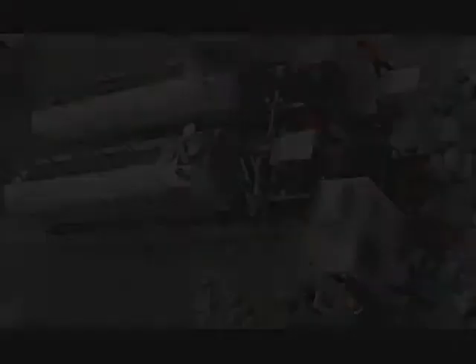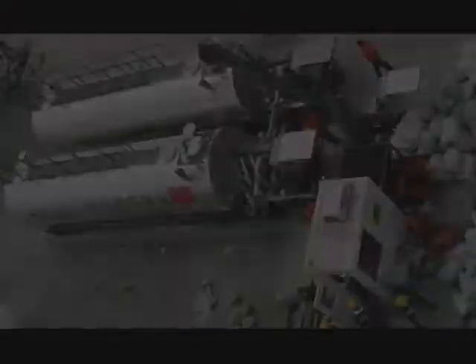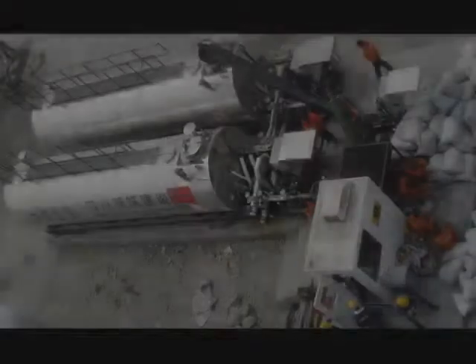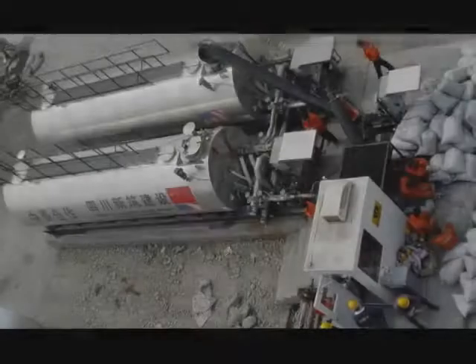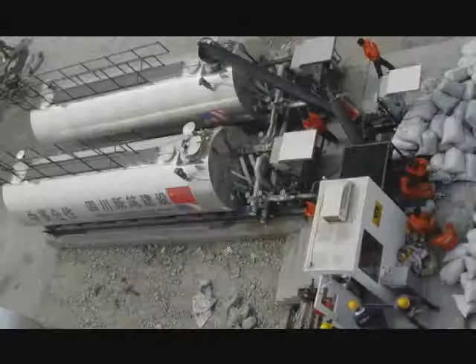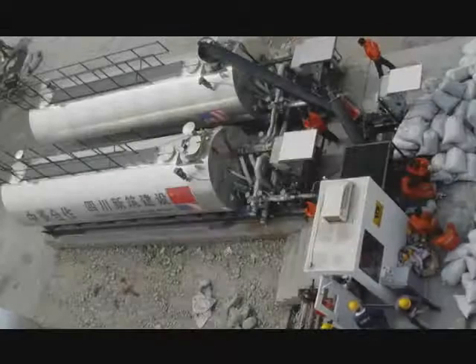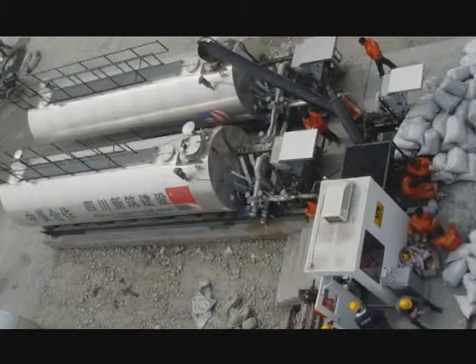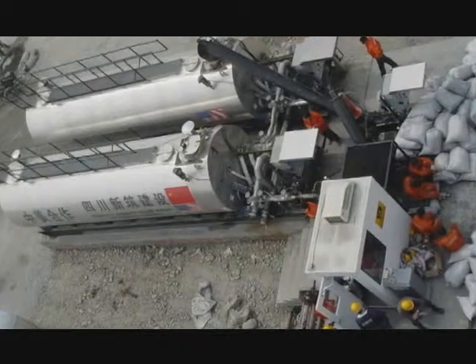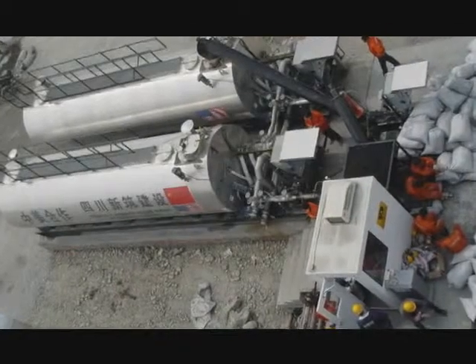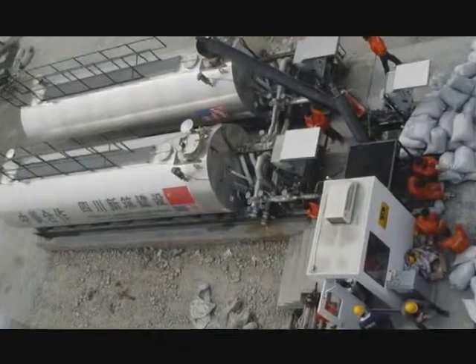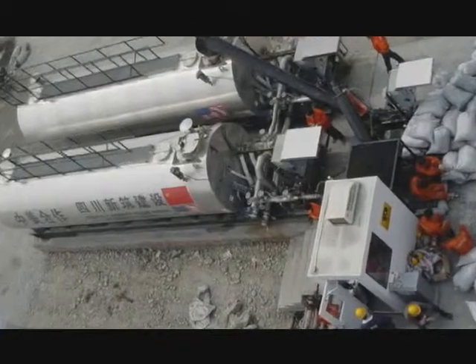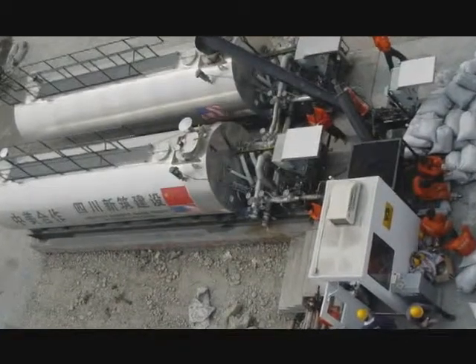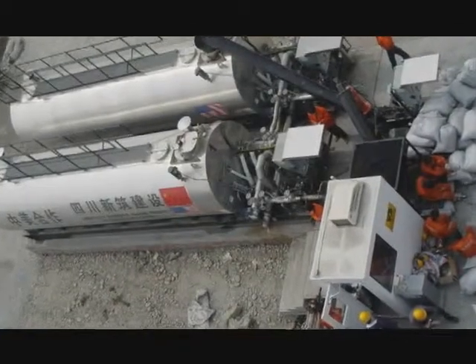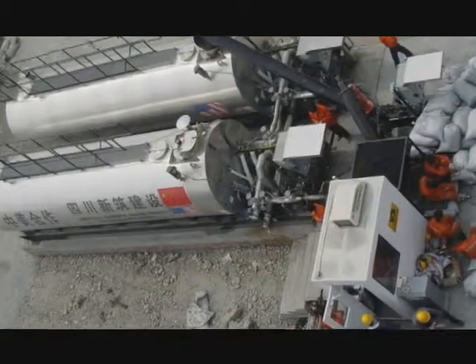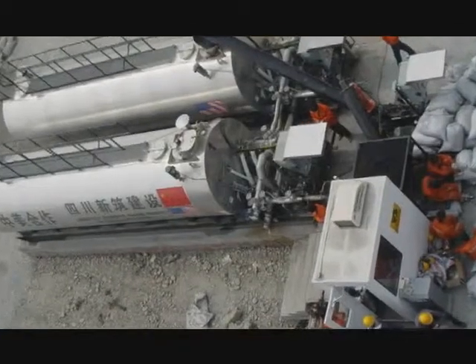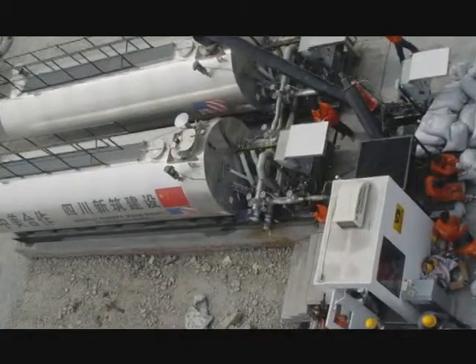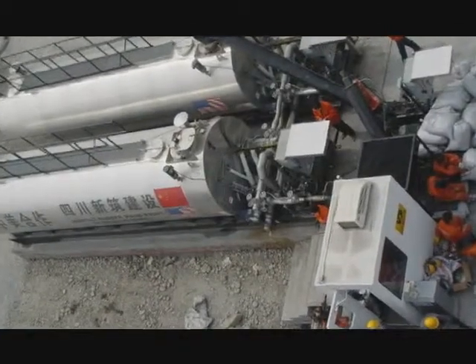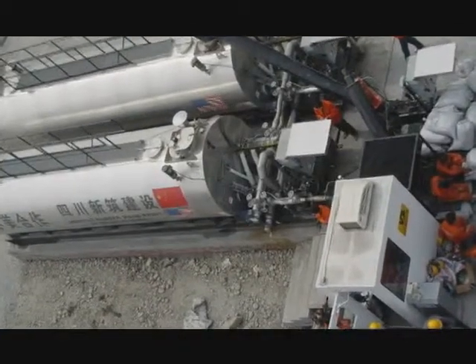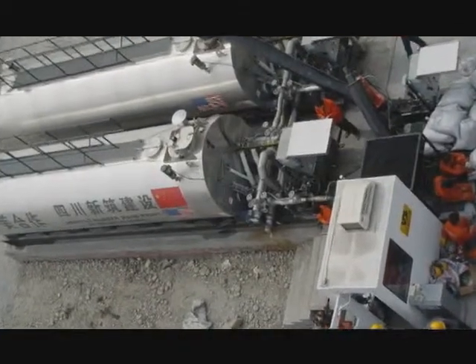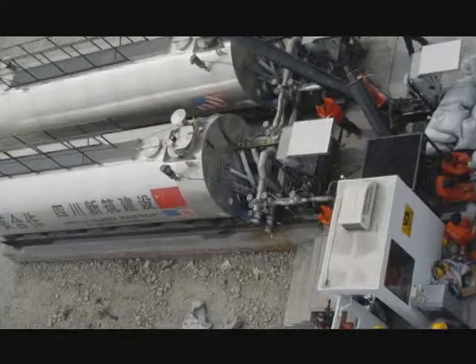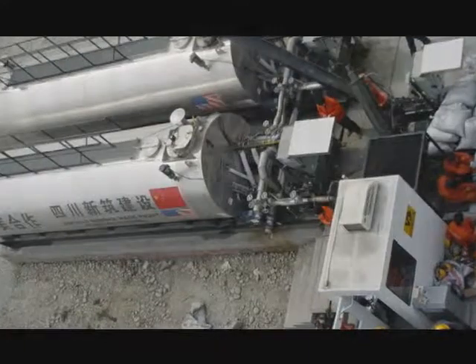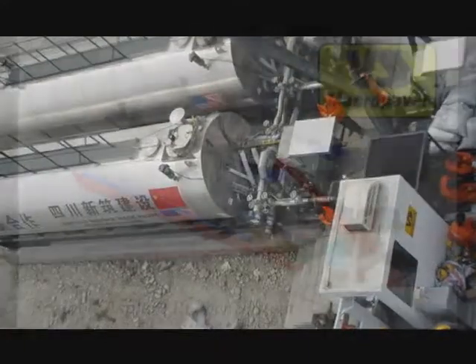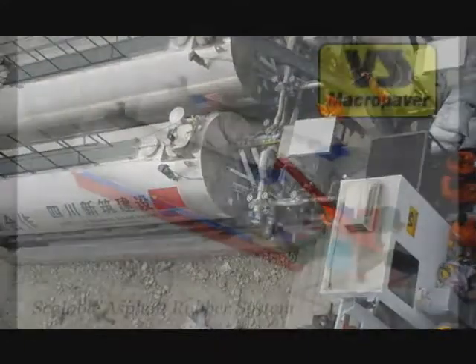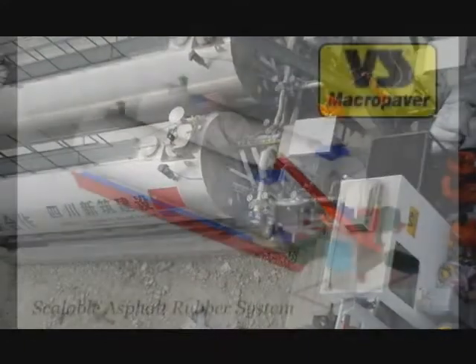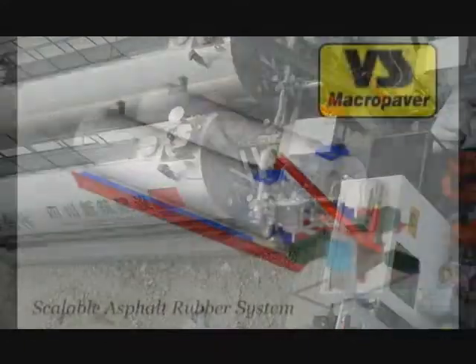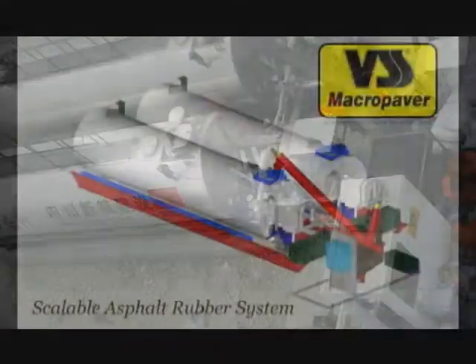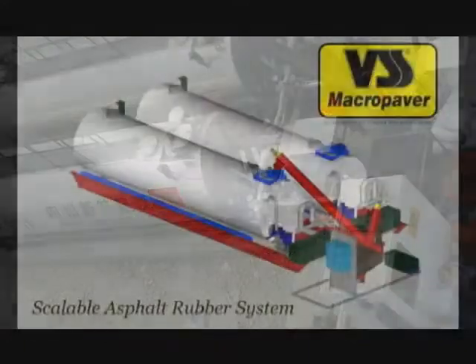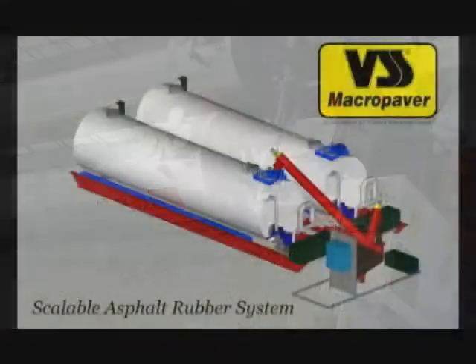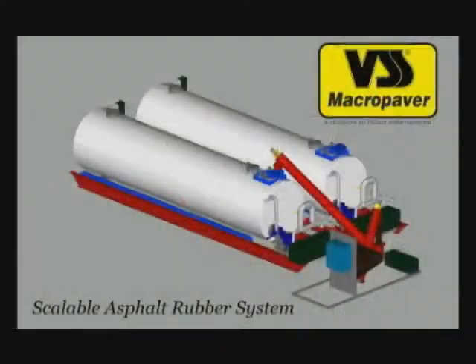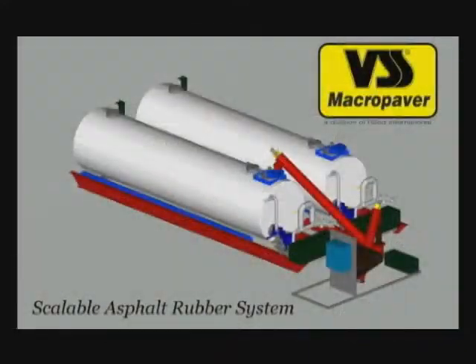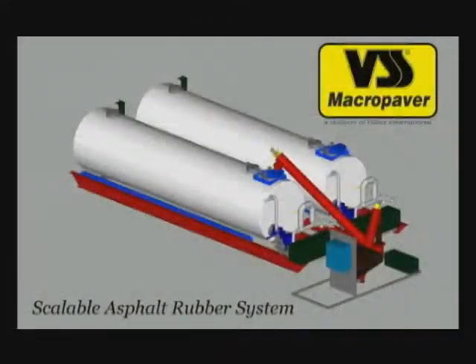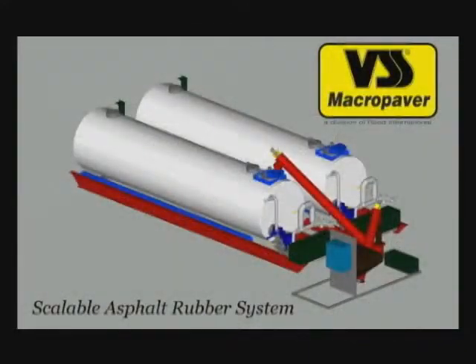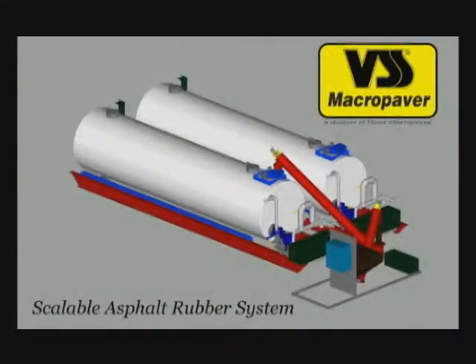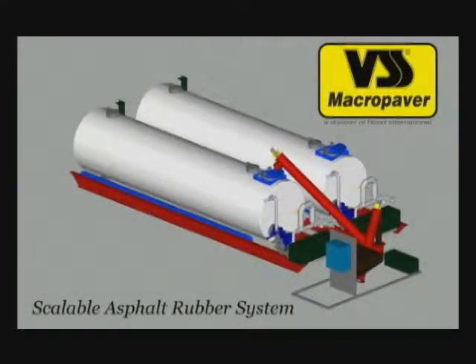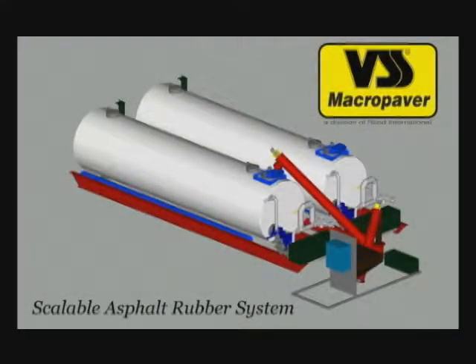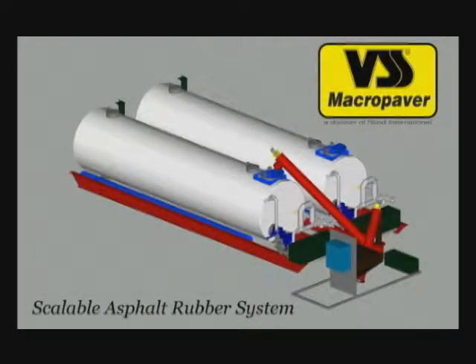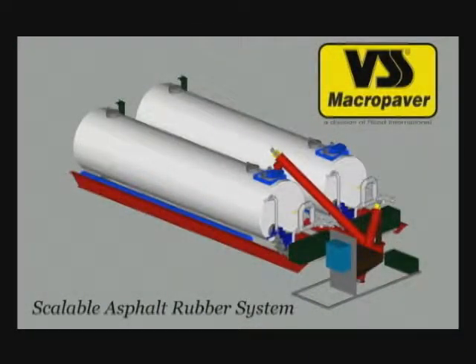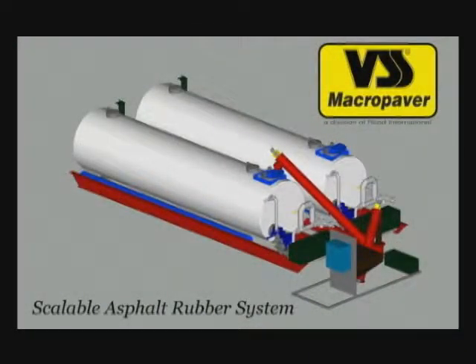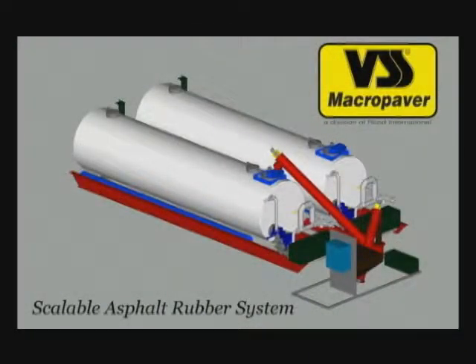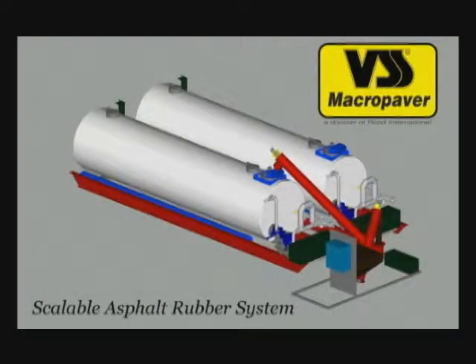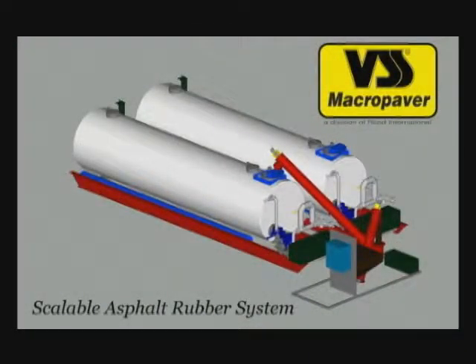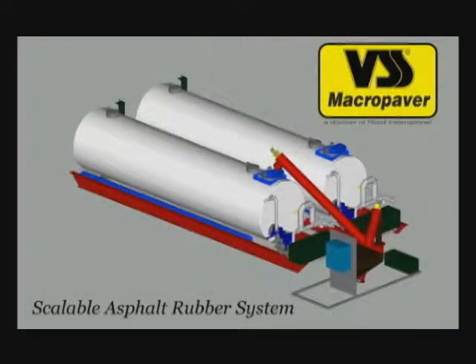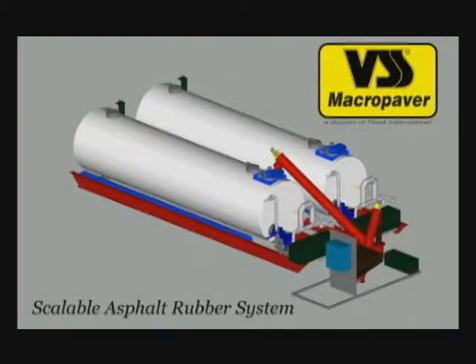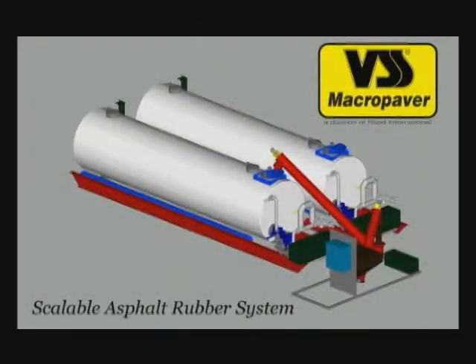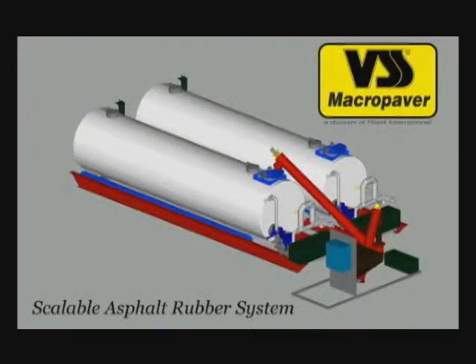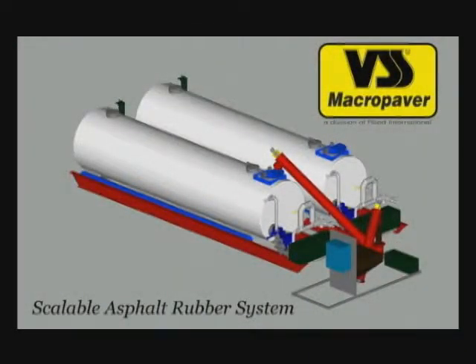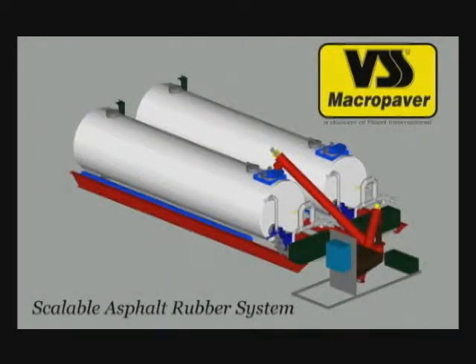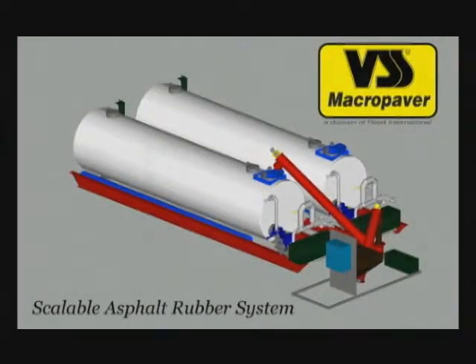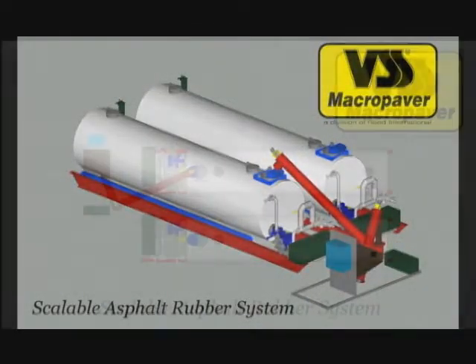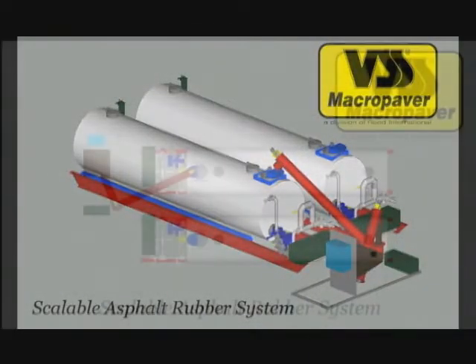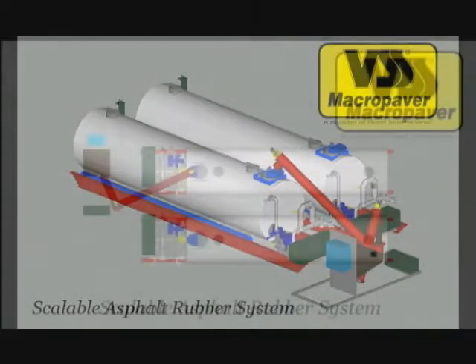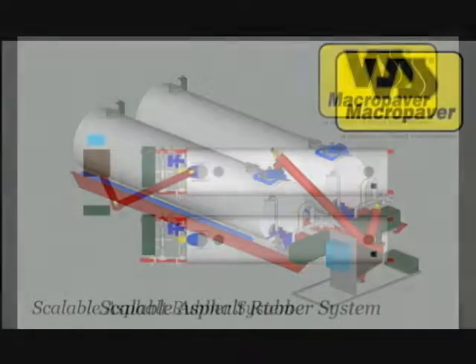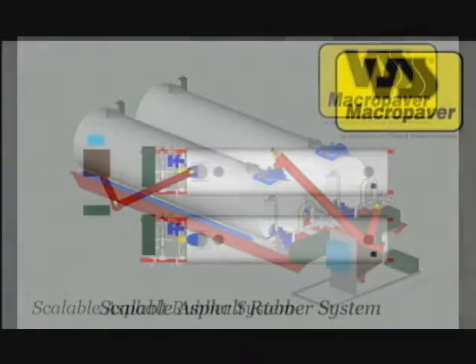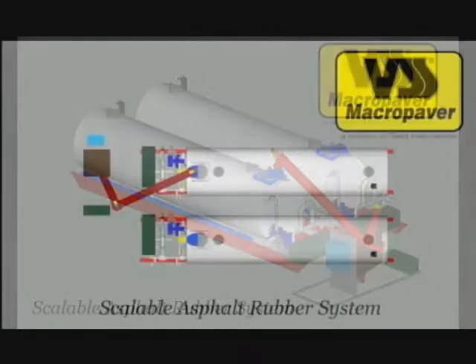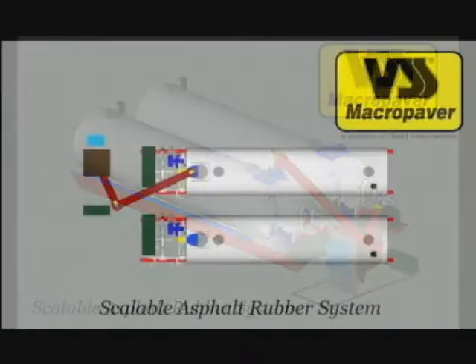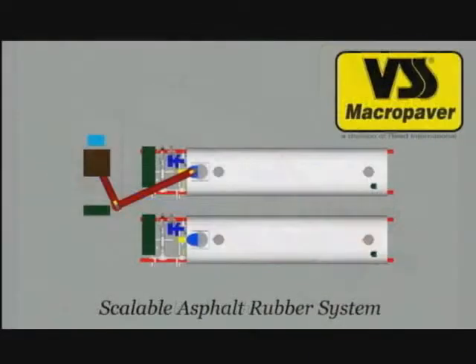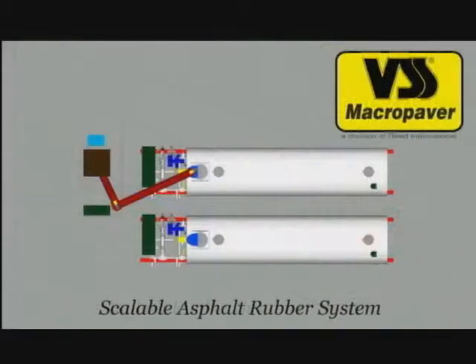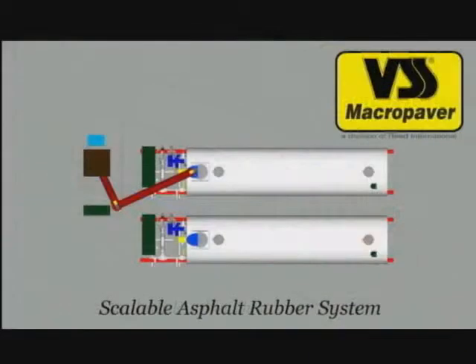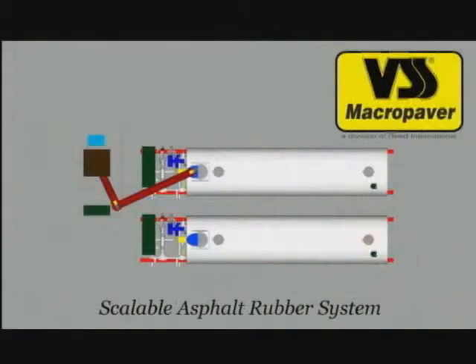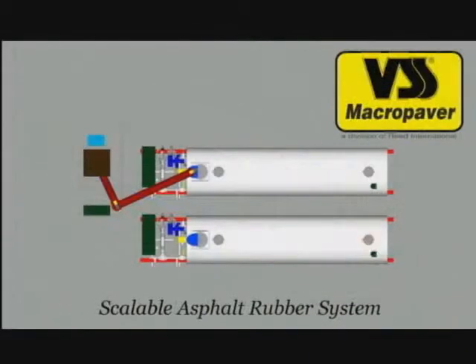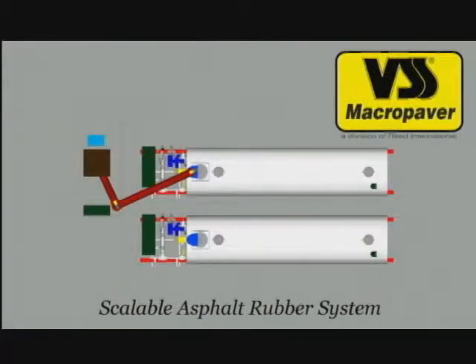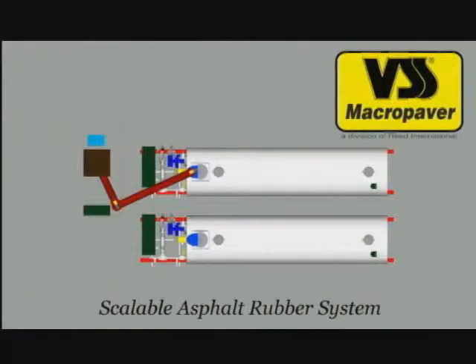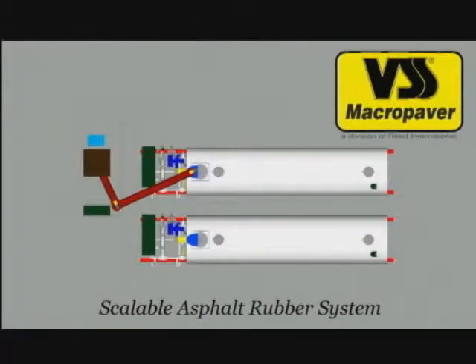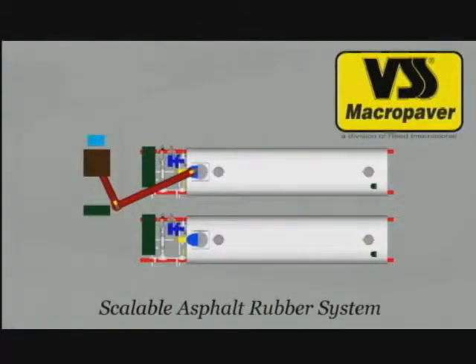Using 30 years of experience in the field, VSS builds and markets asphalt rubber and polymer asphalt blending equipment.